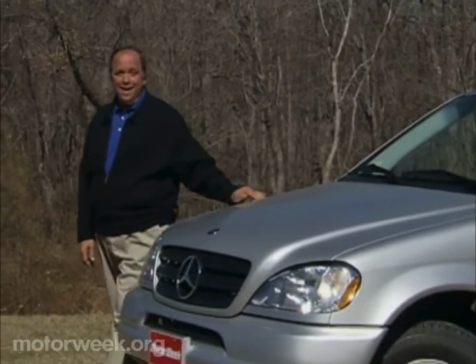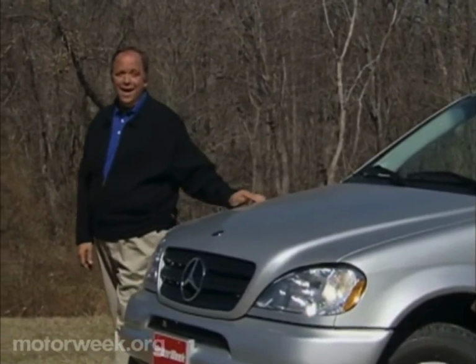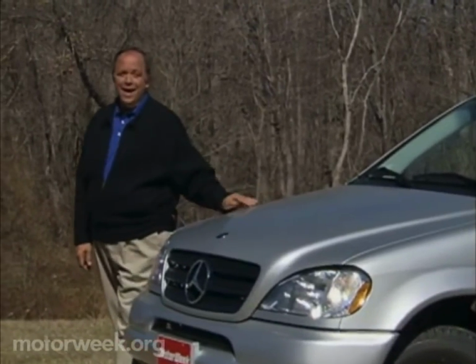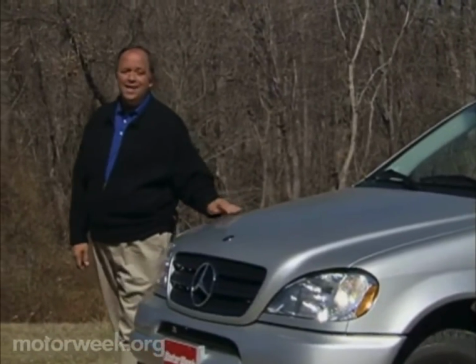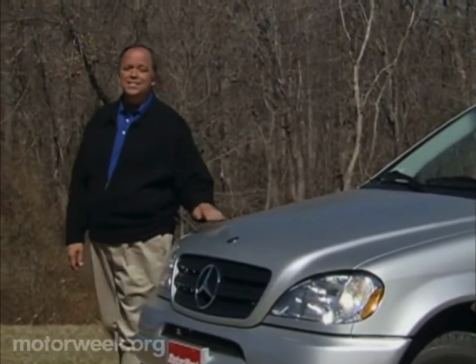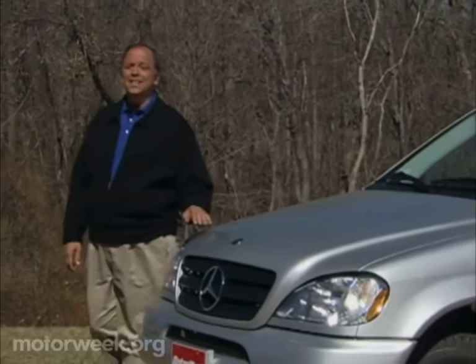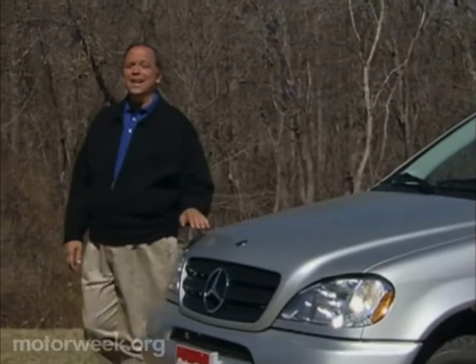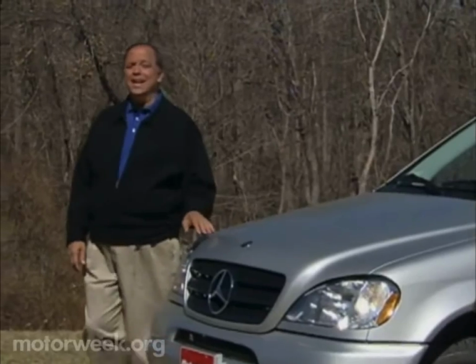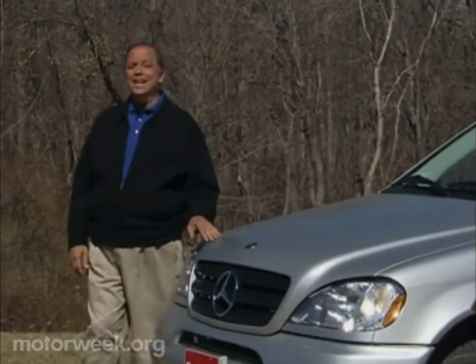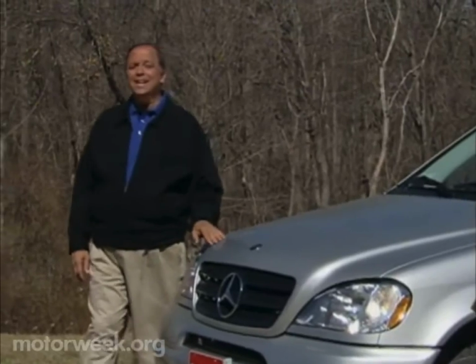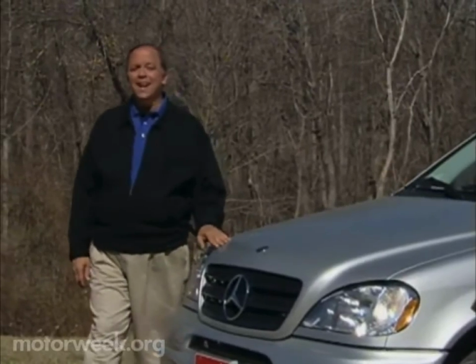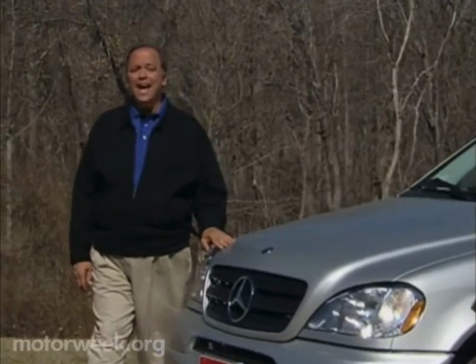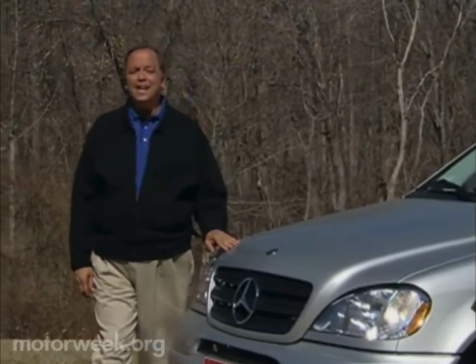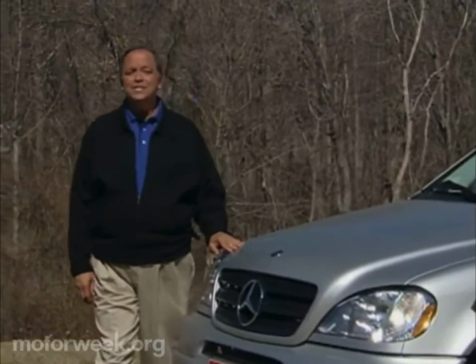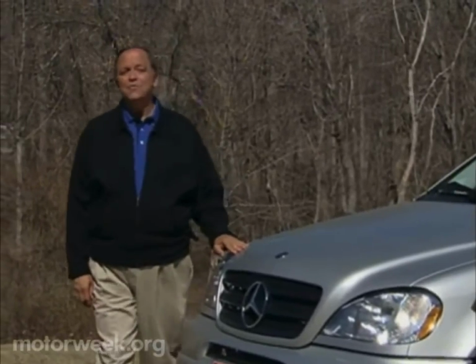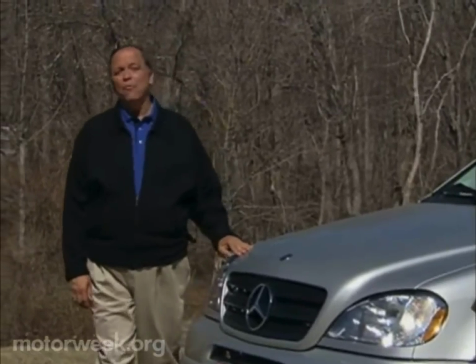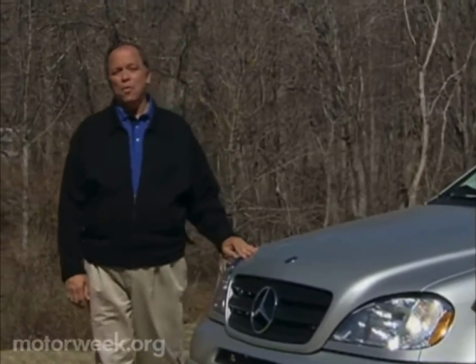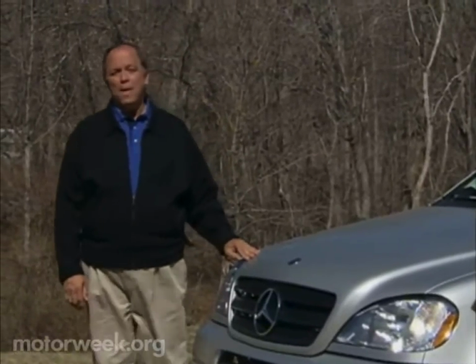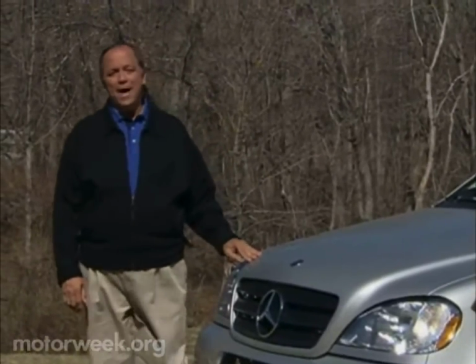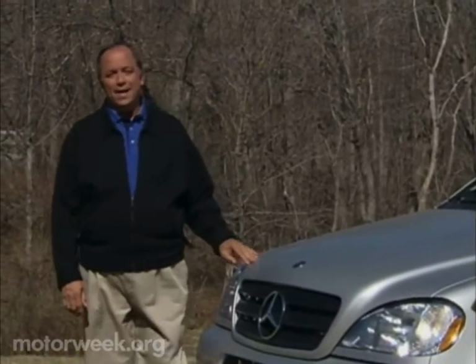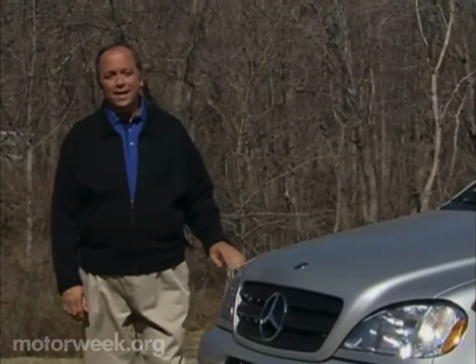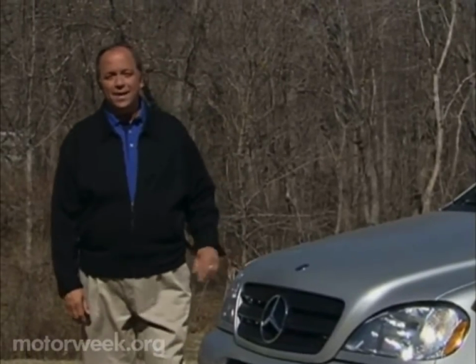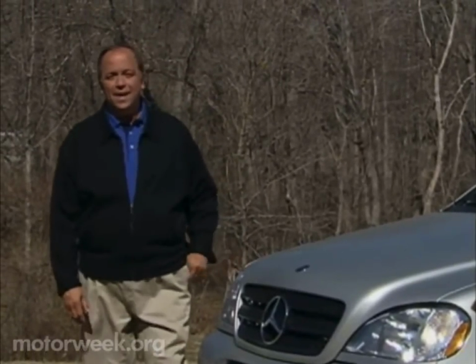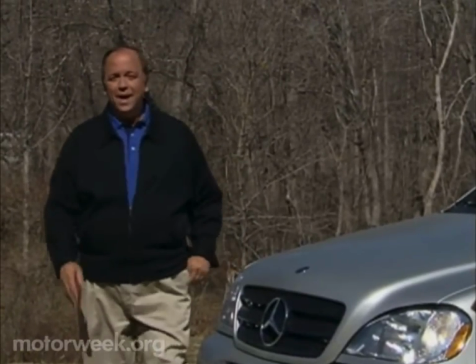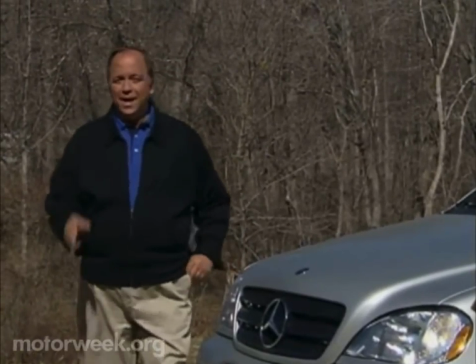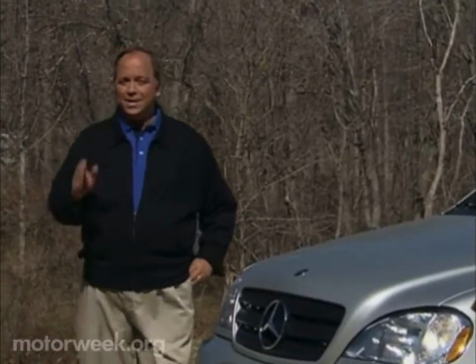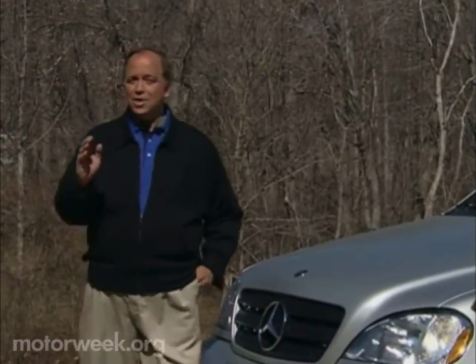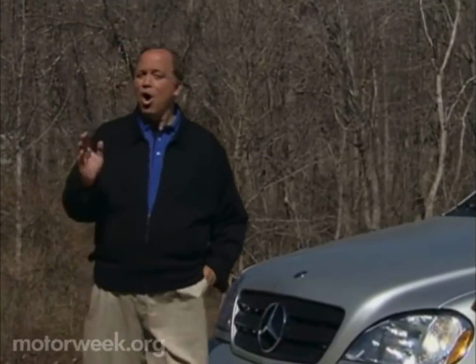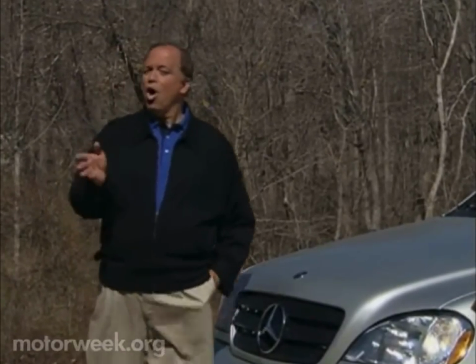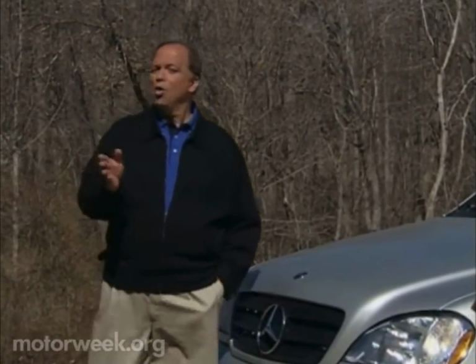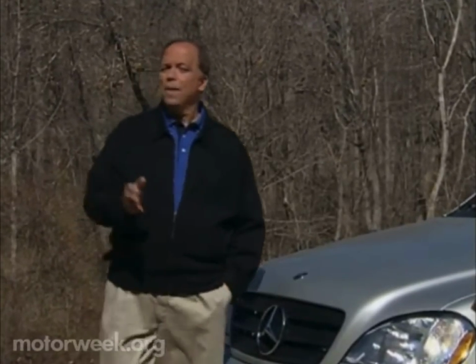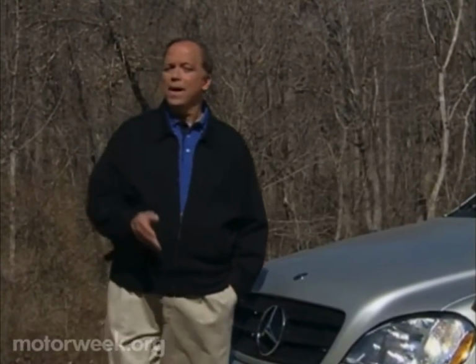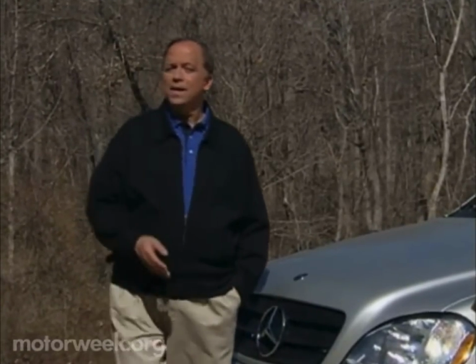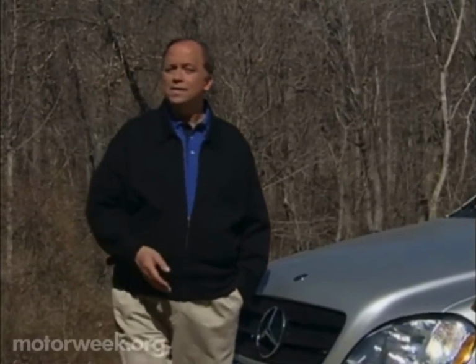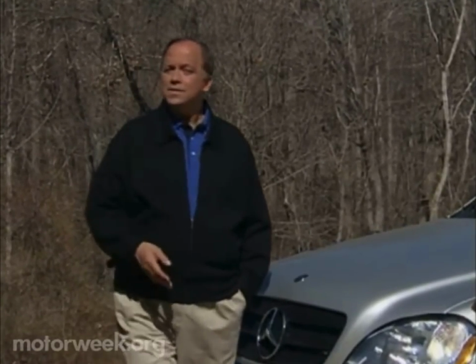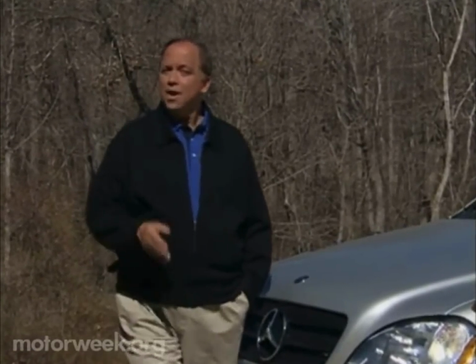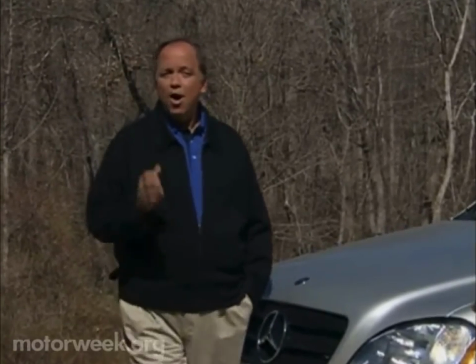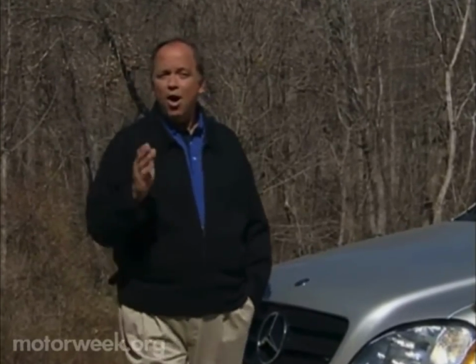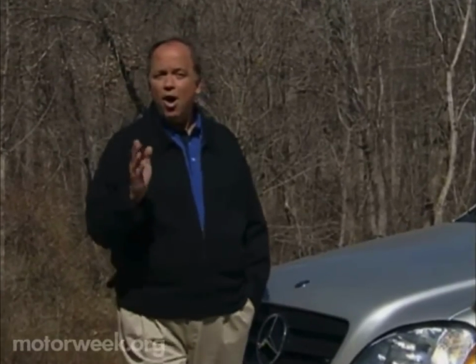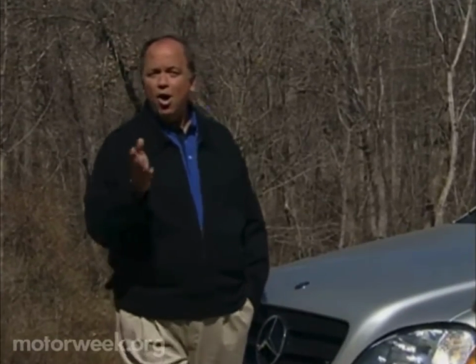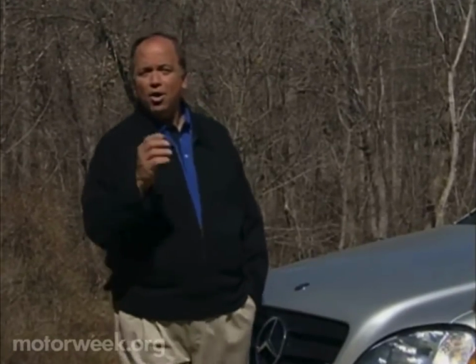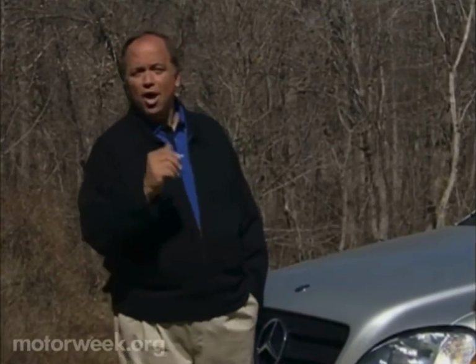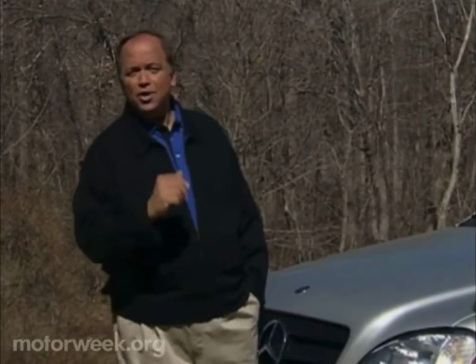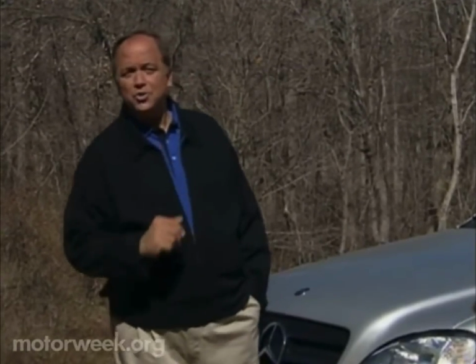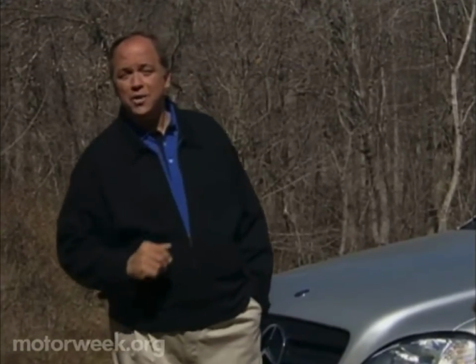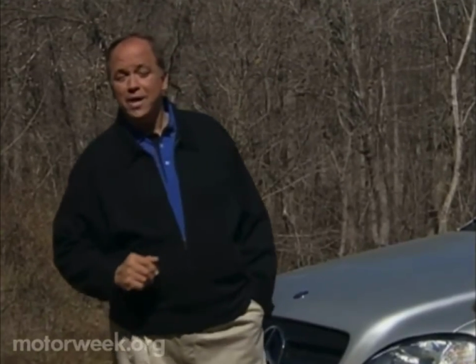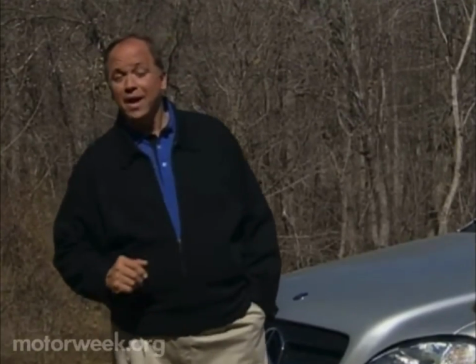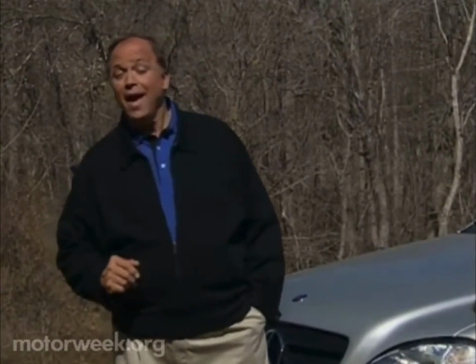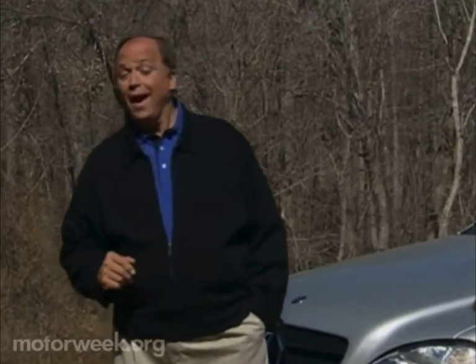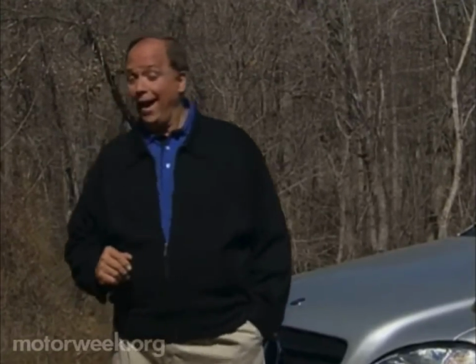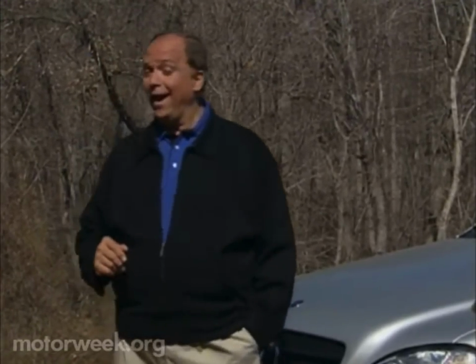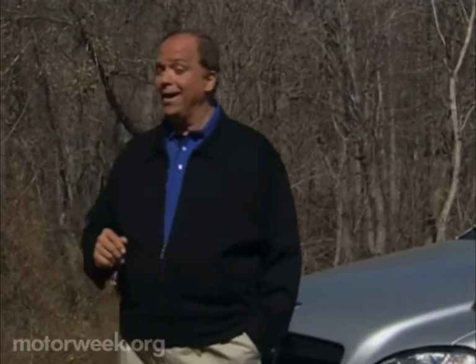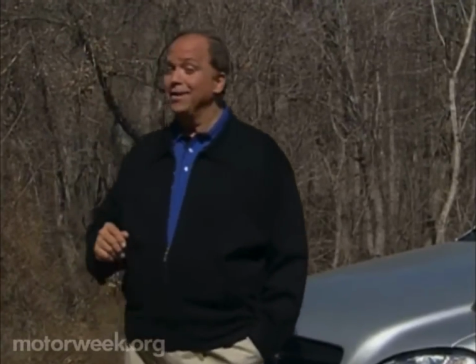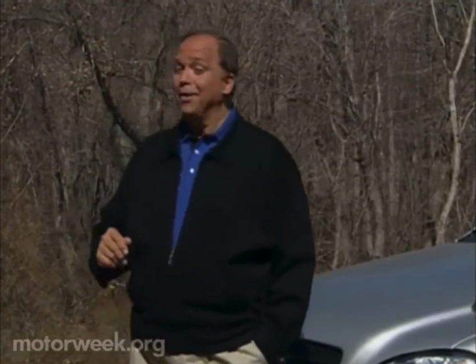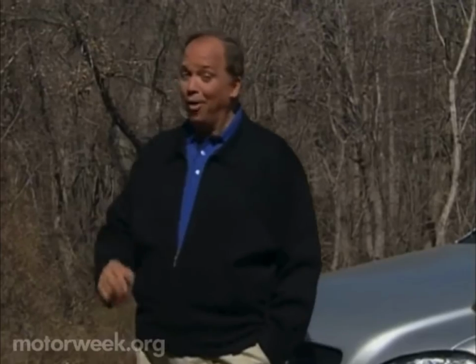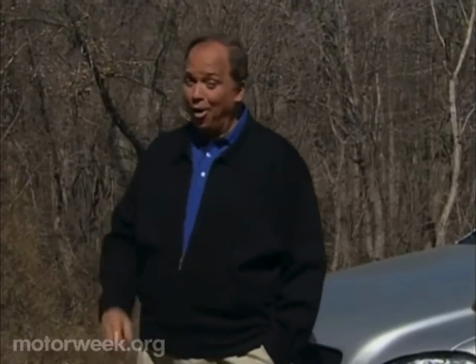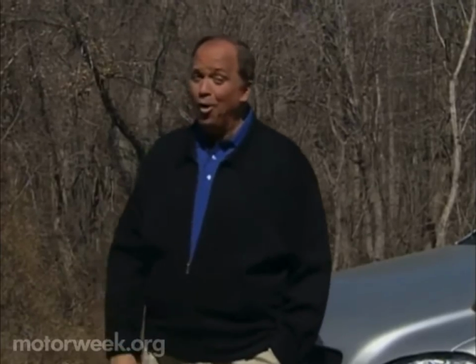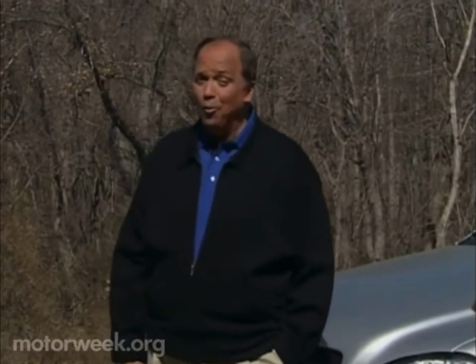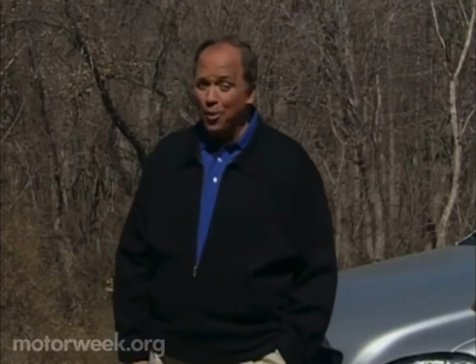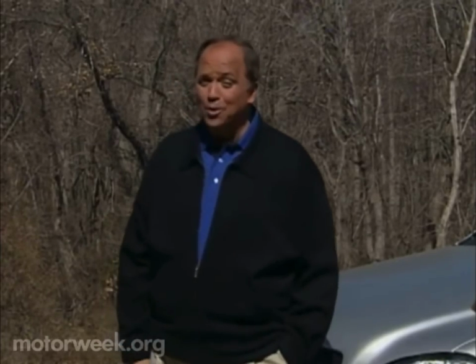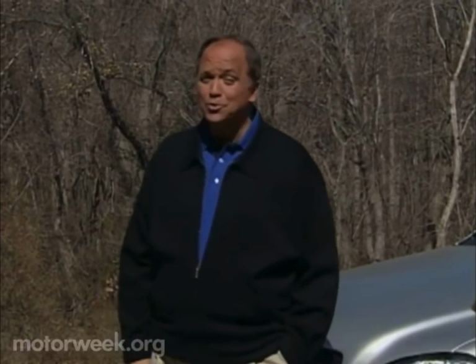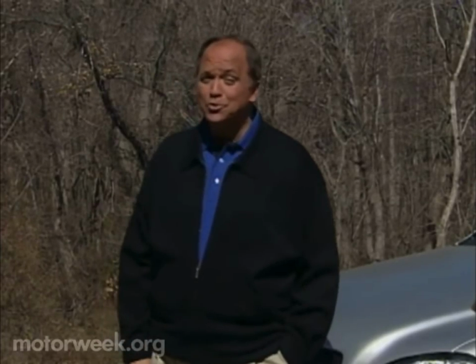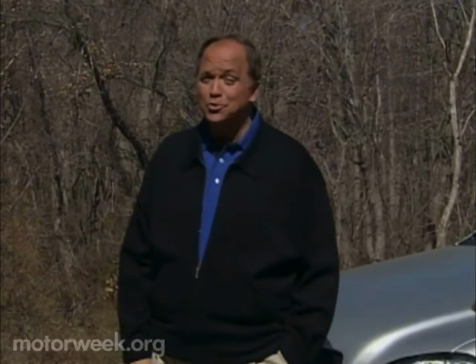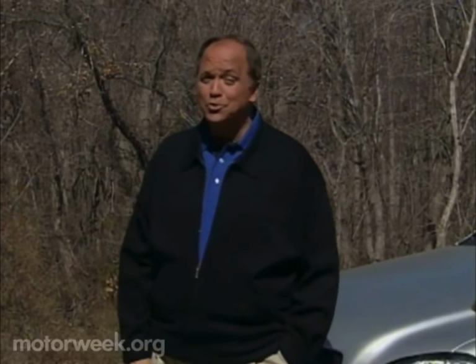It's the E-Class 4Matic — it's all-Benz, all-luxury, and all-wheel-drive.